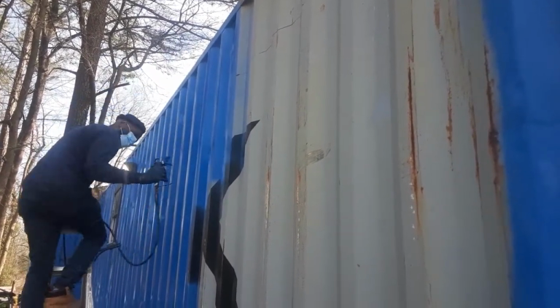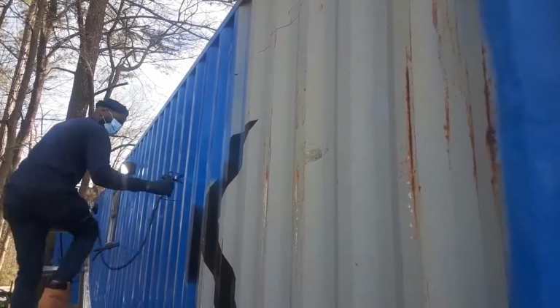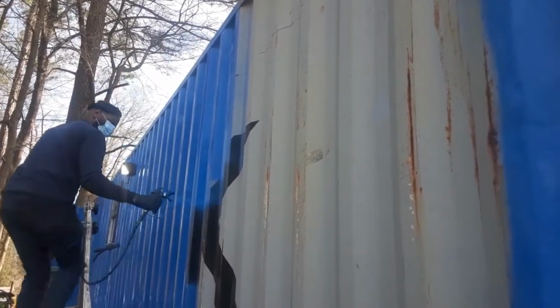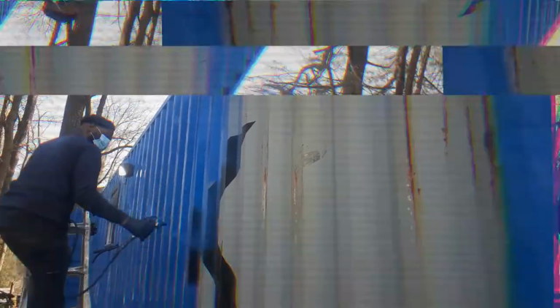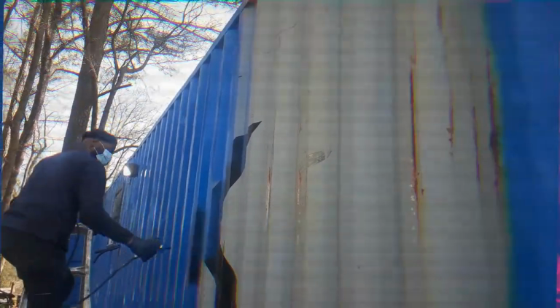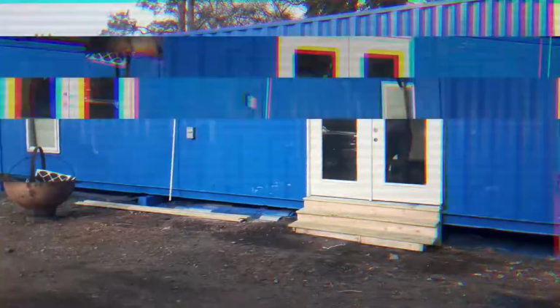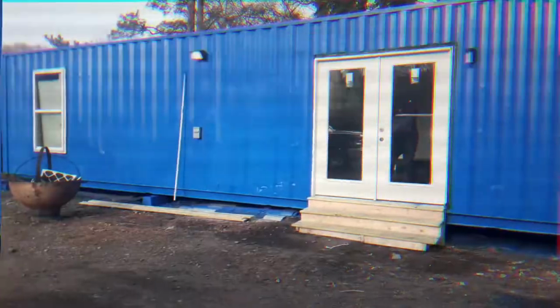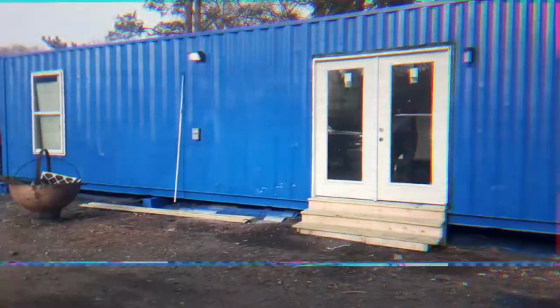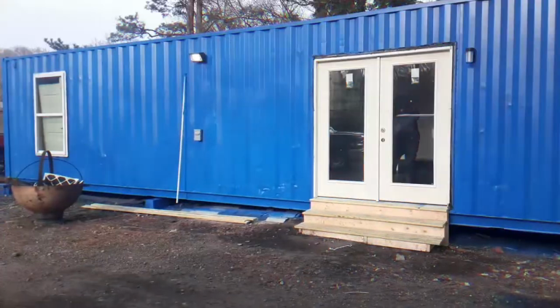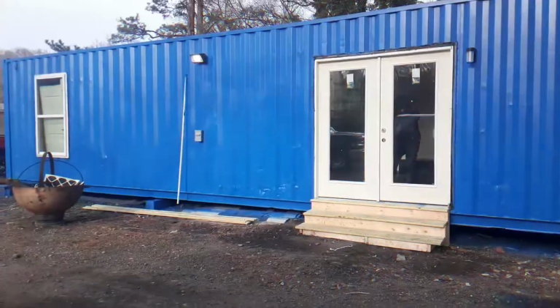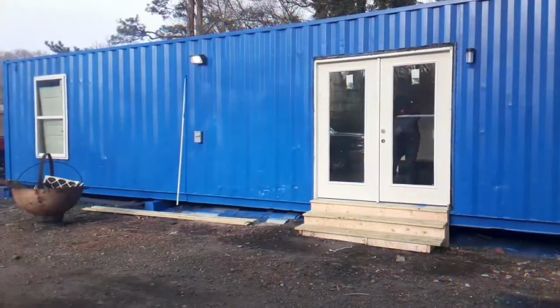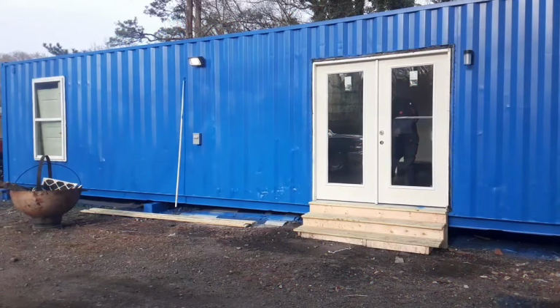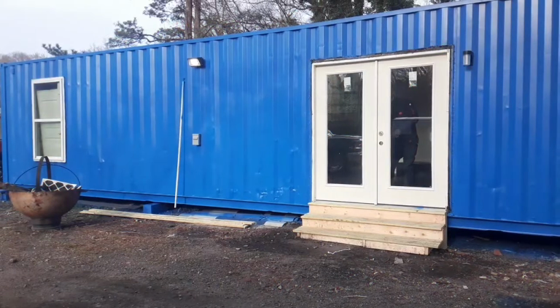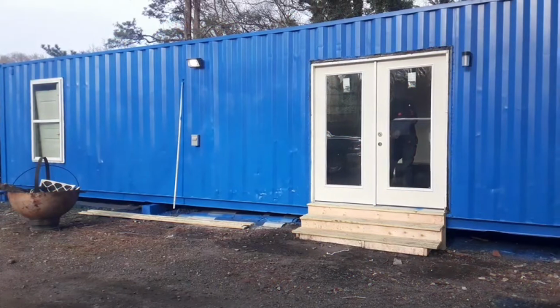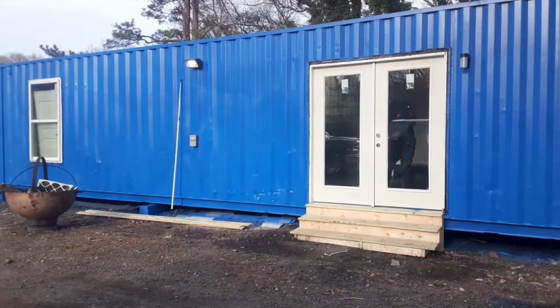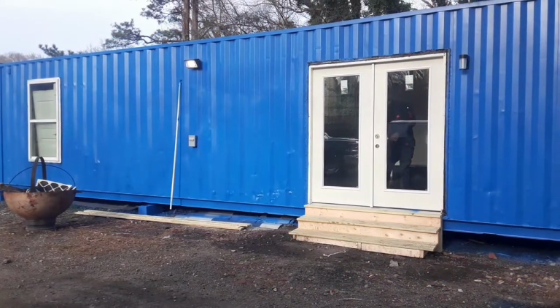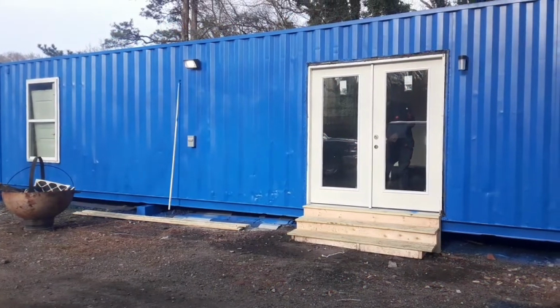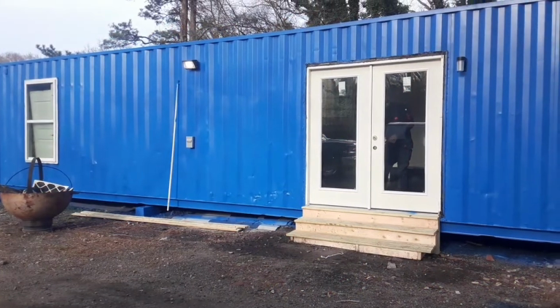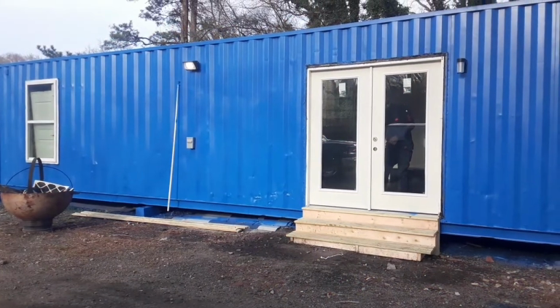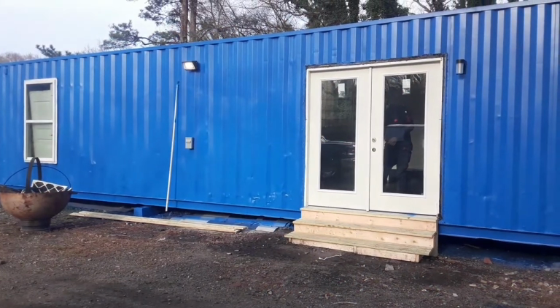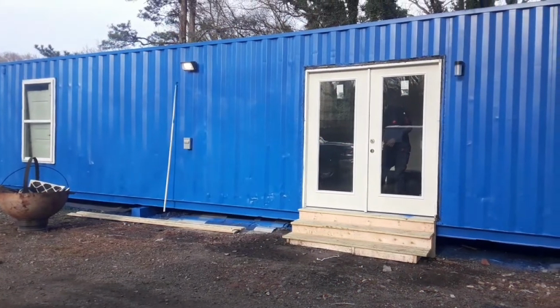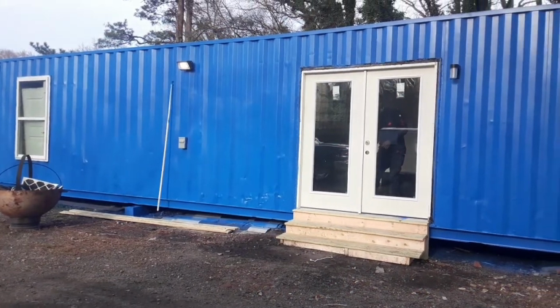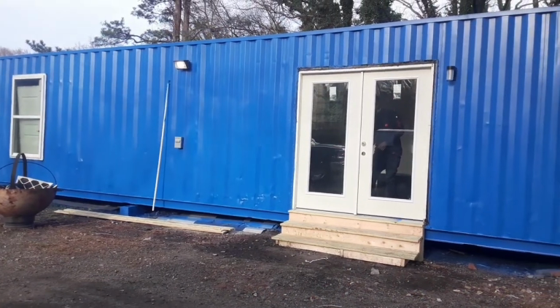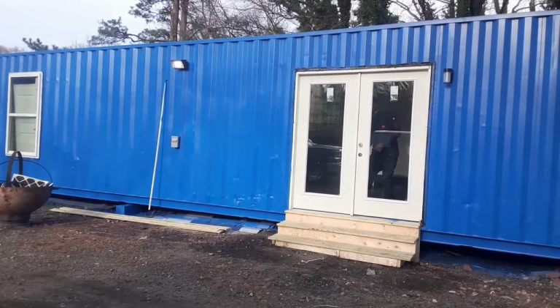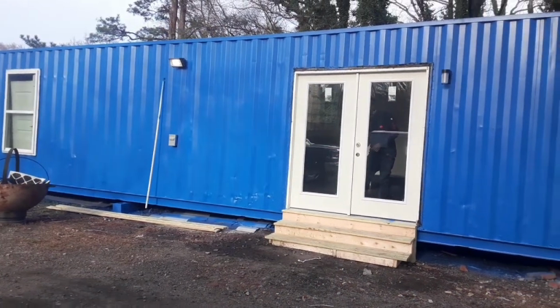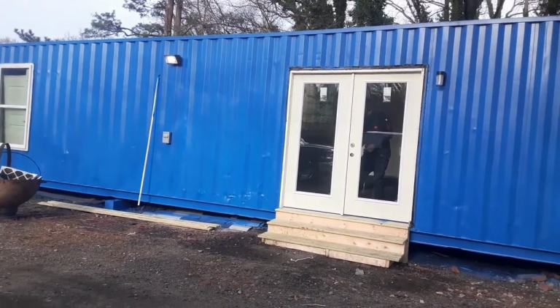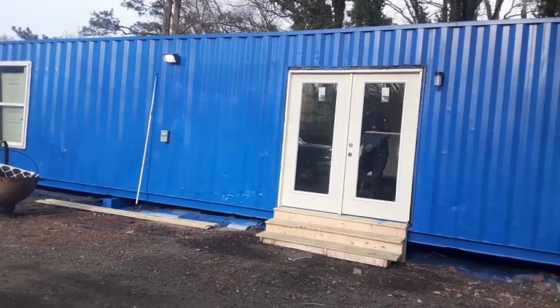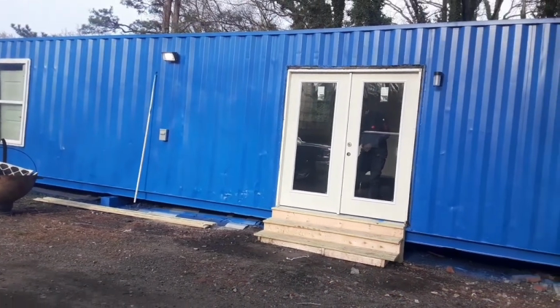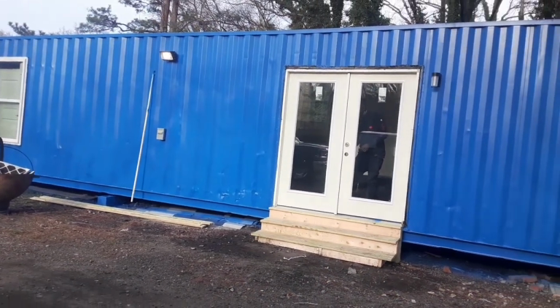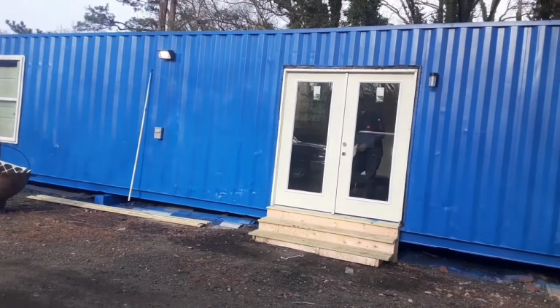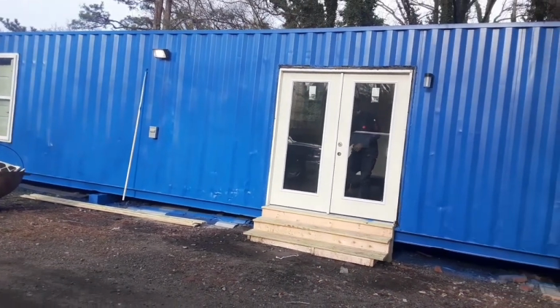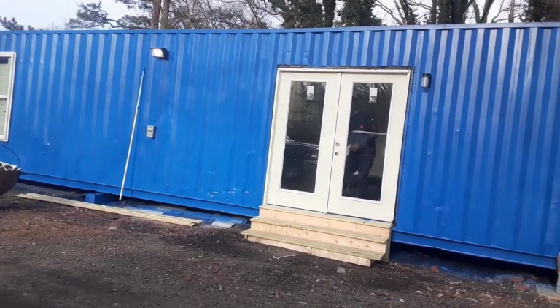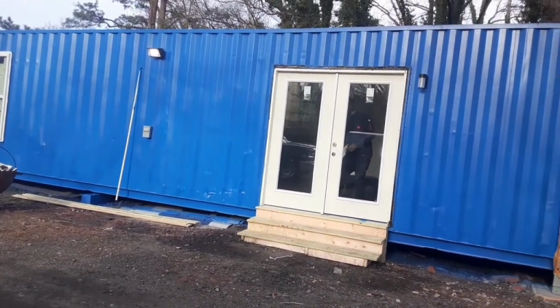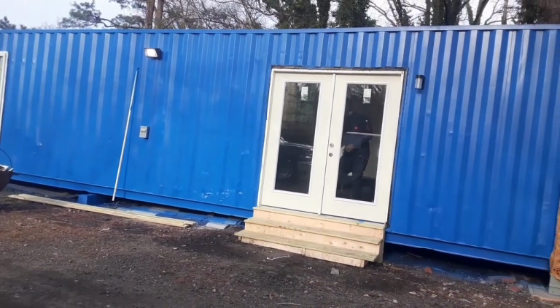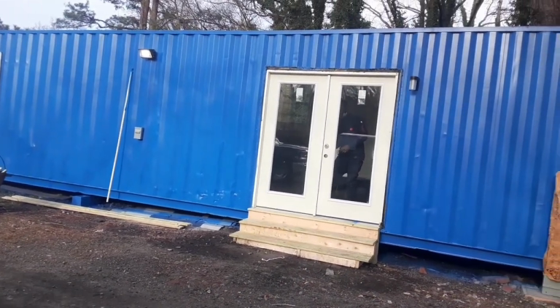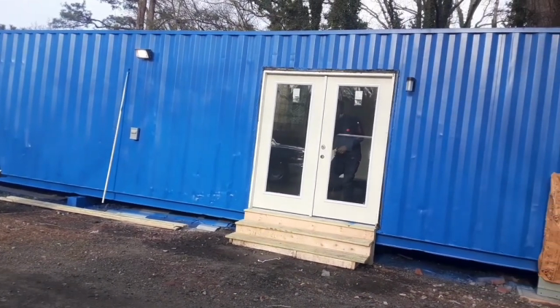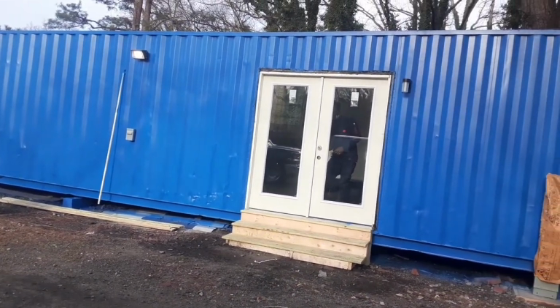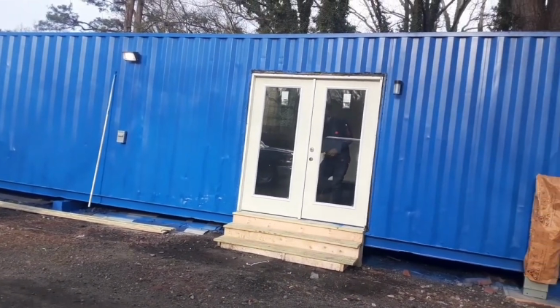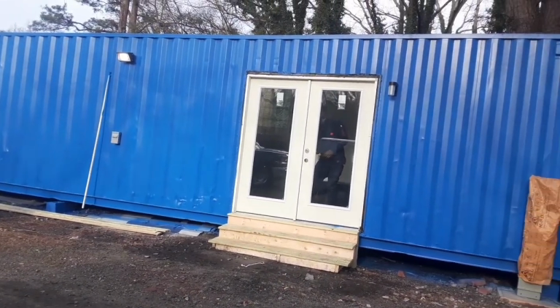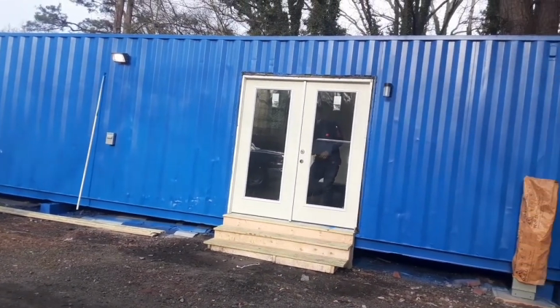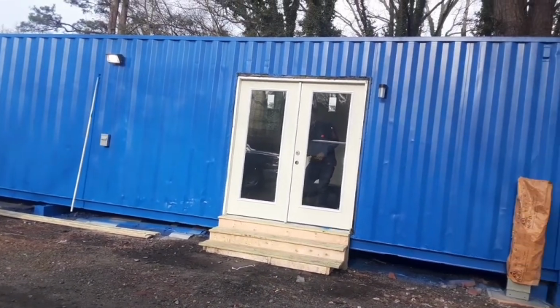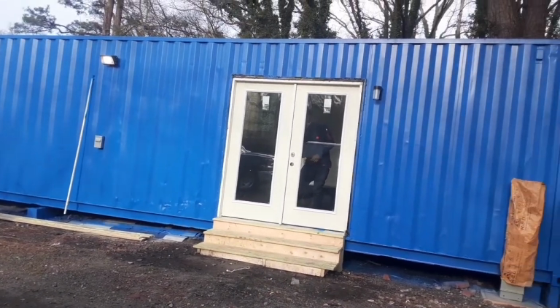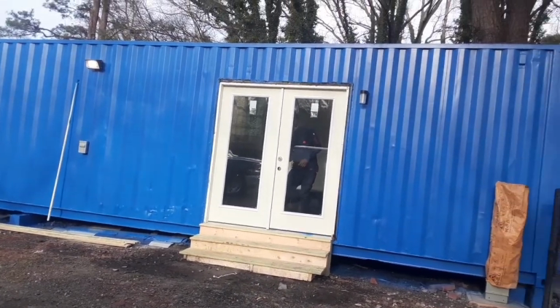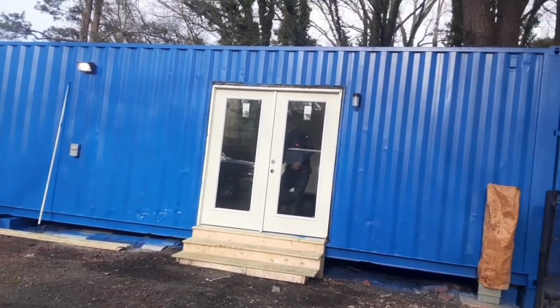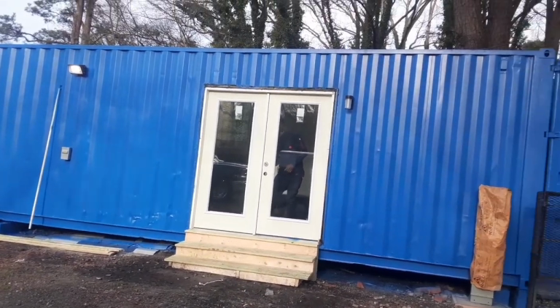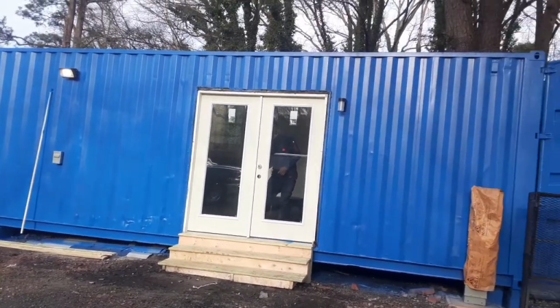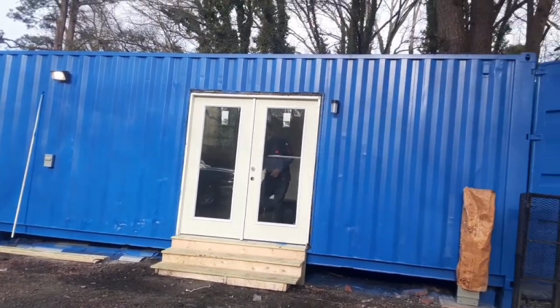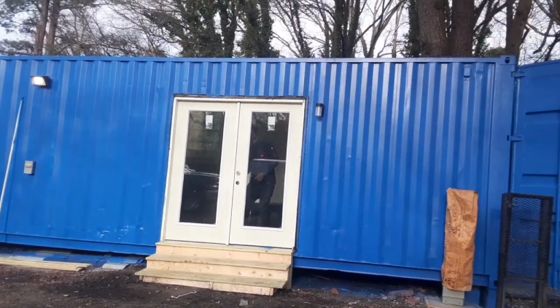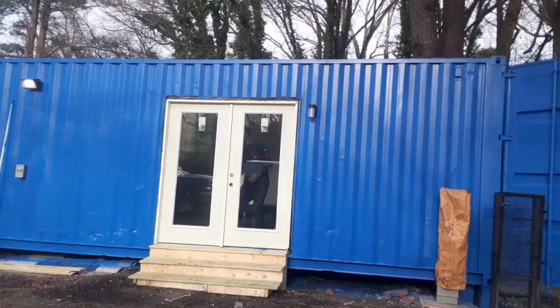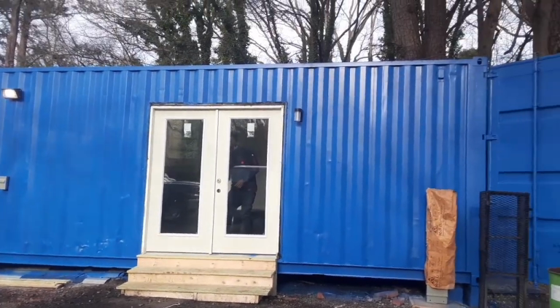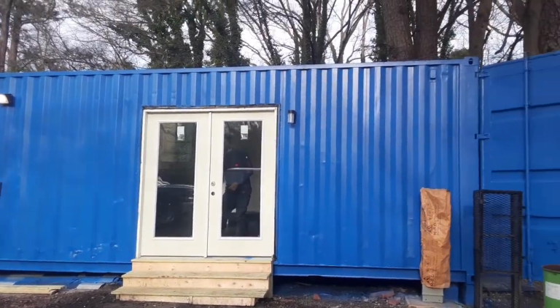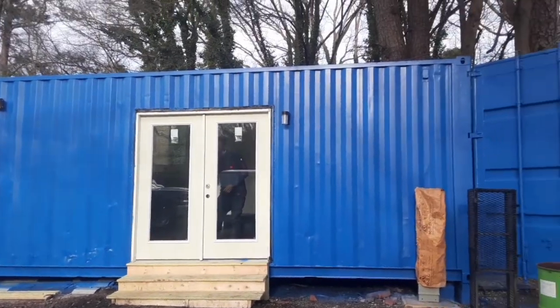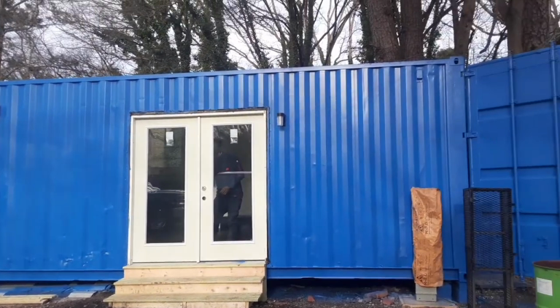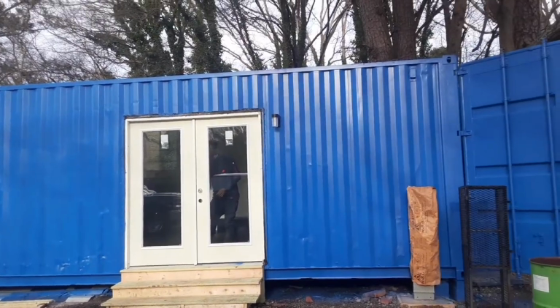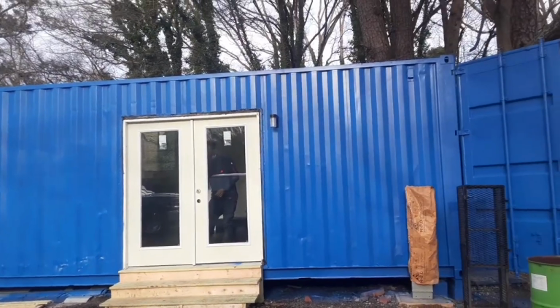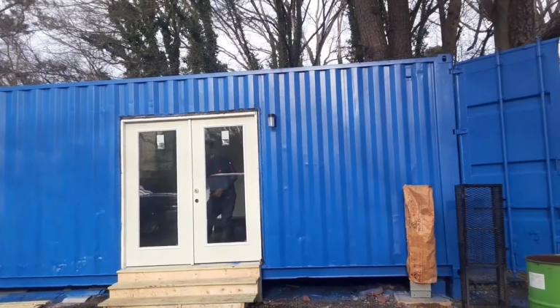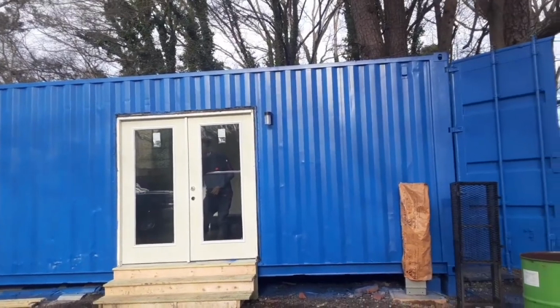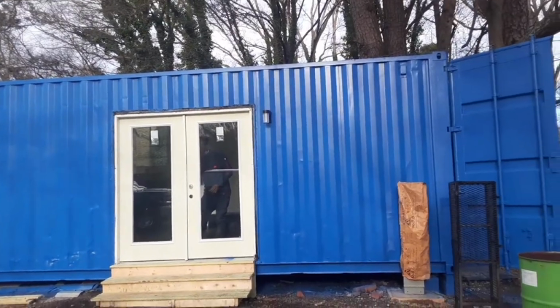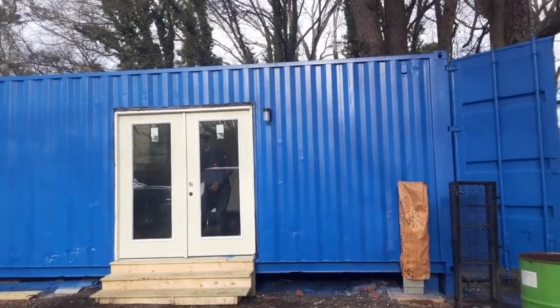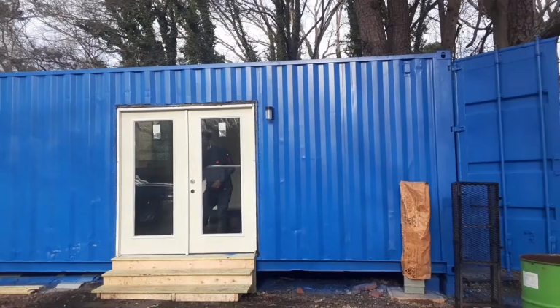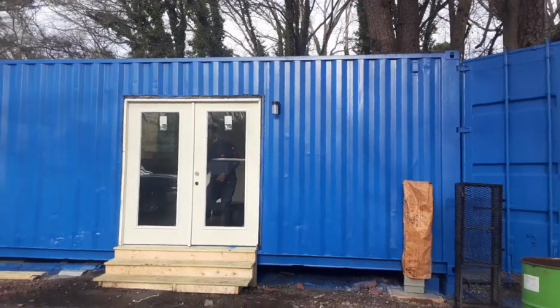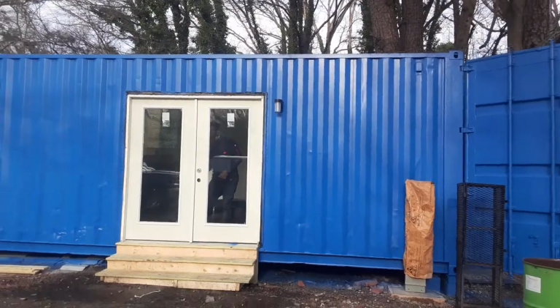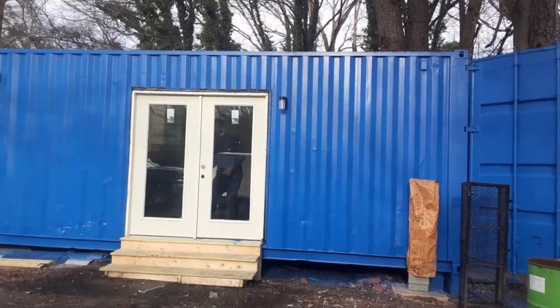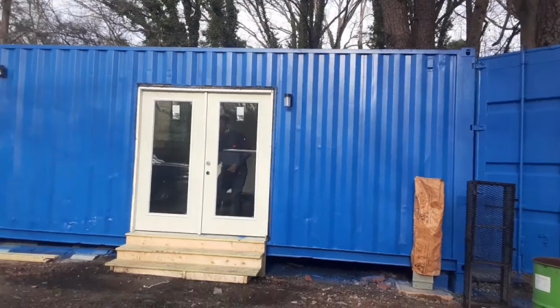Stay tuned with your homies from West Midtown Containers while we take you on a journey as we build our container home.